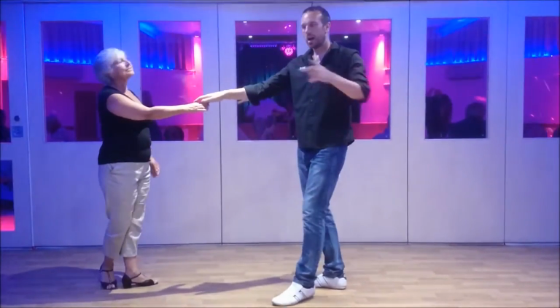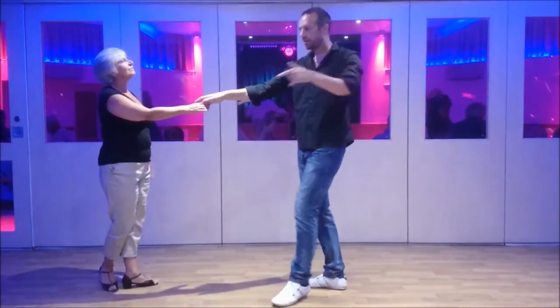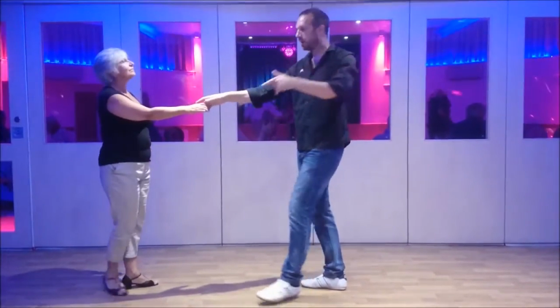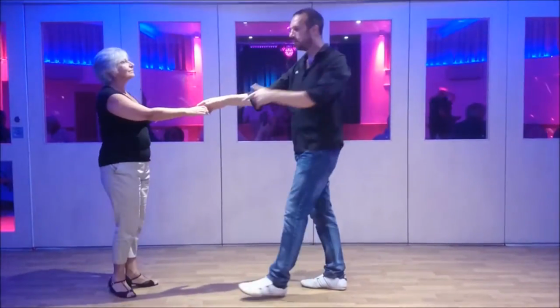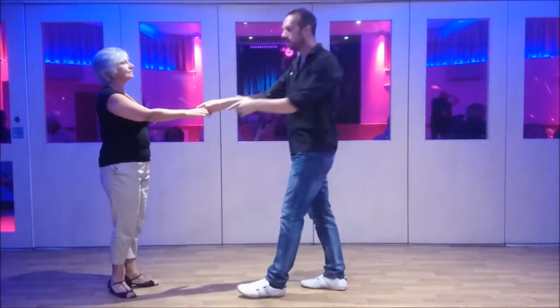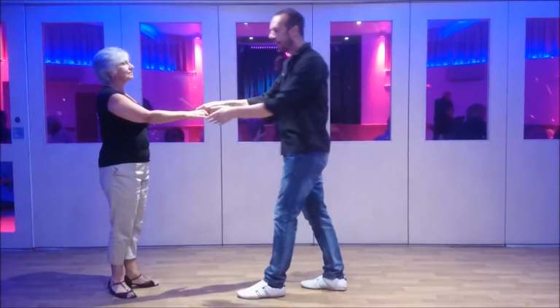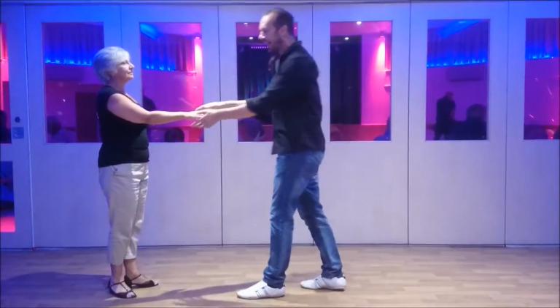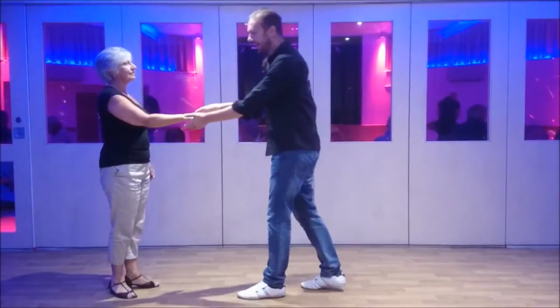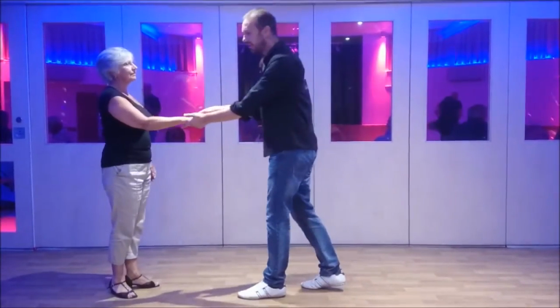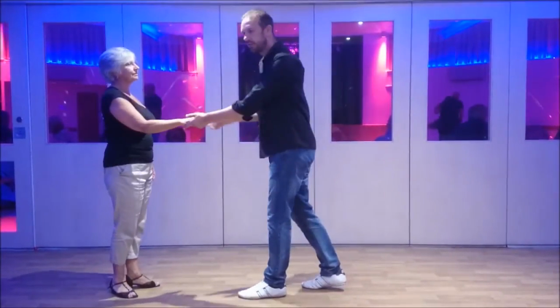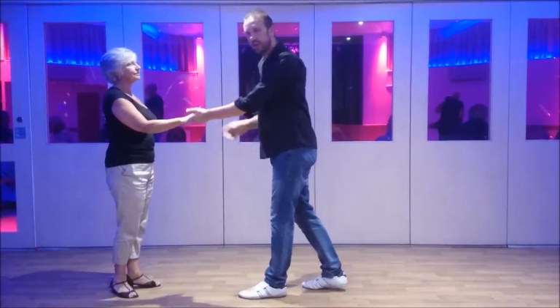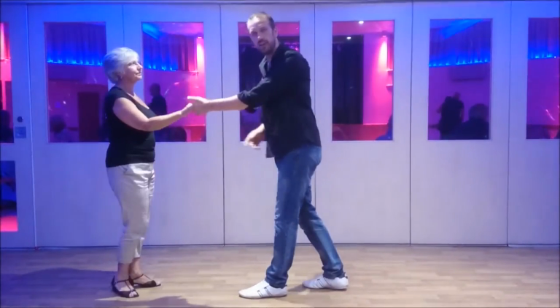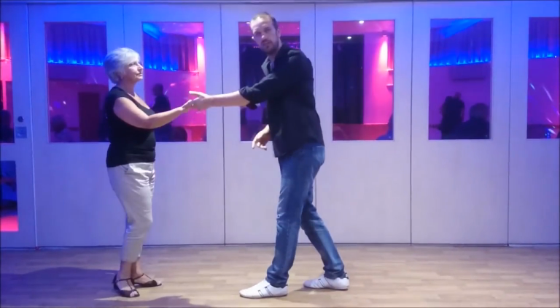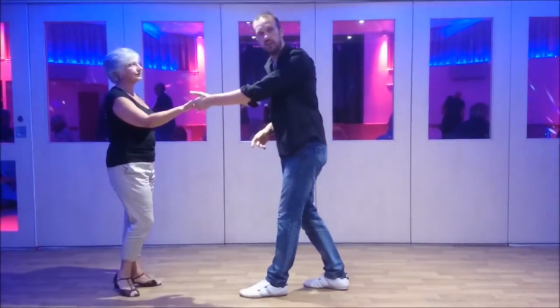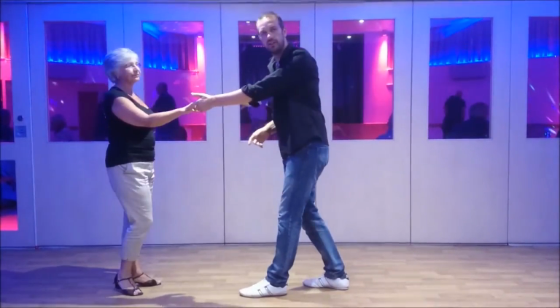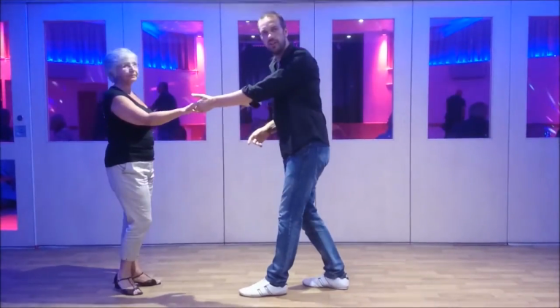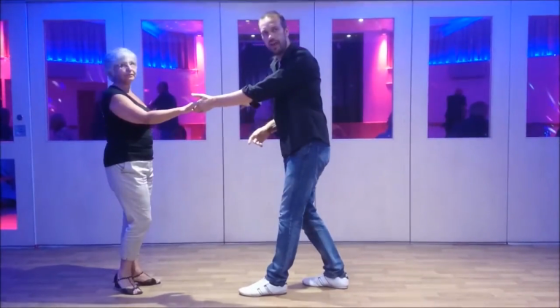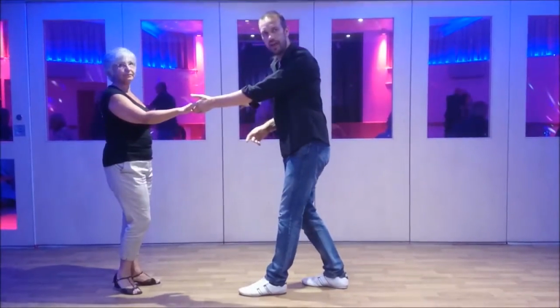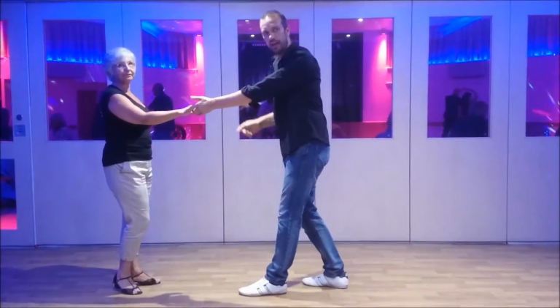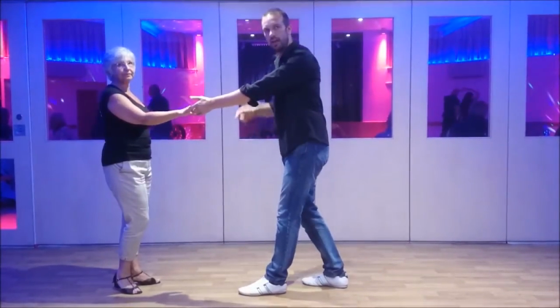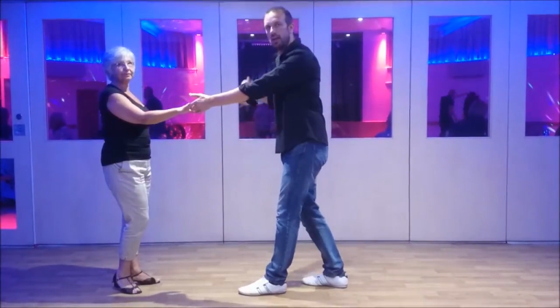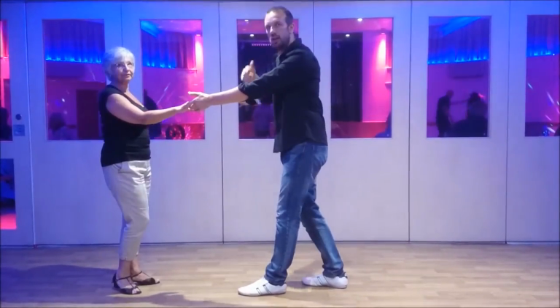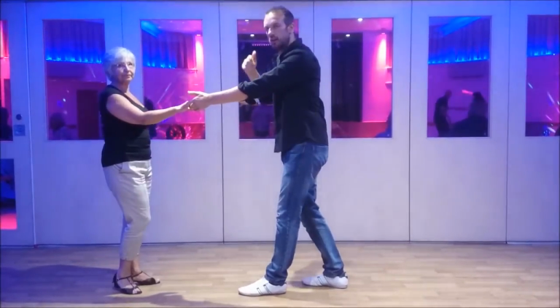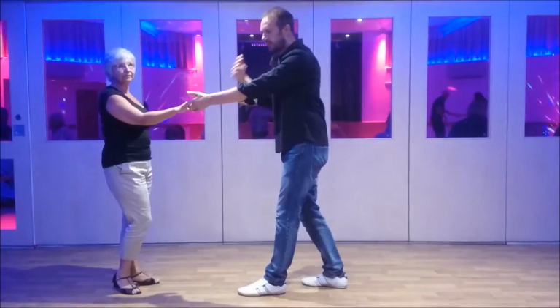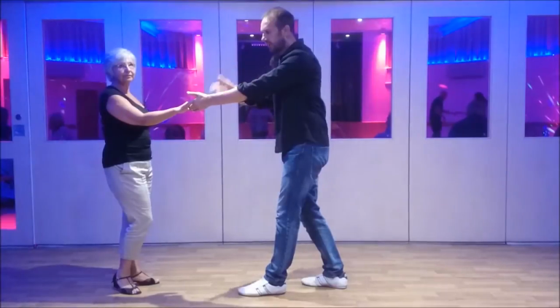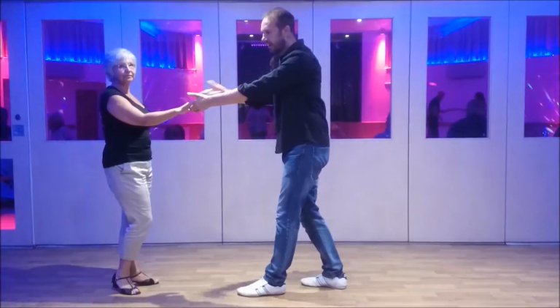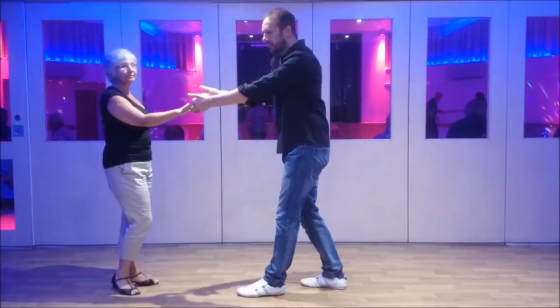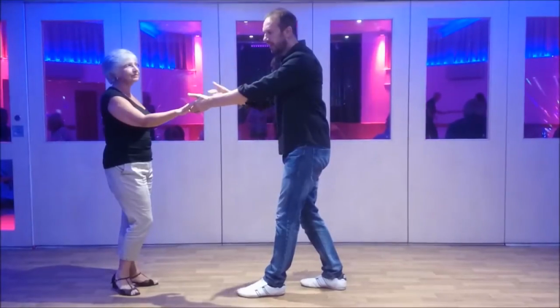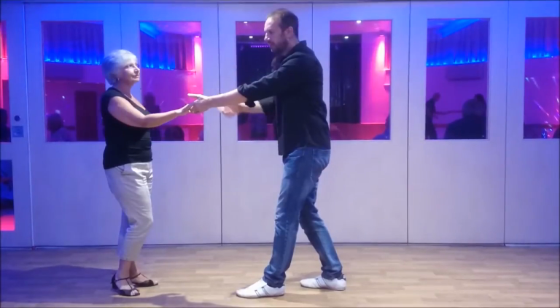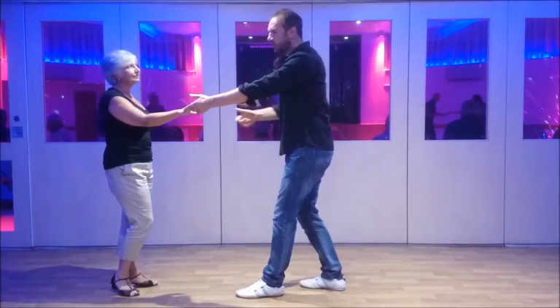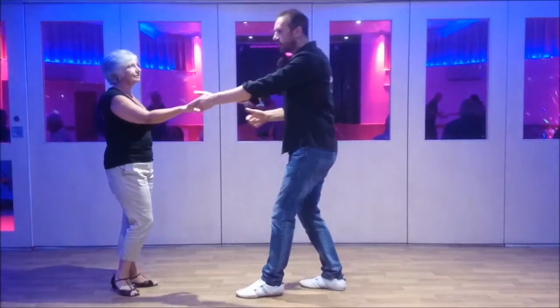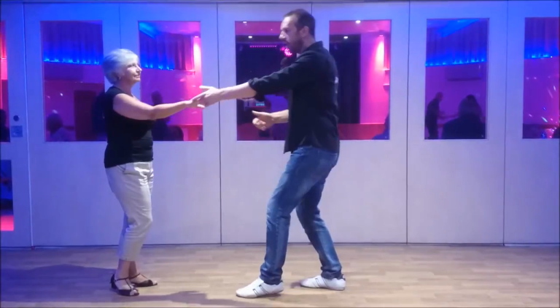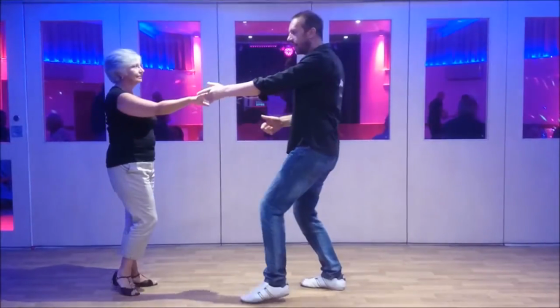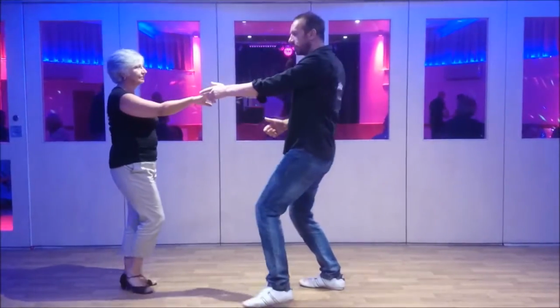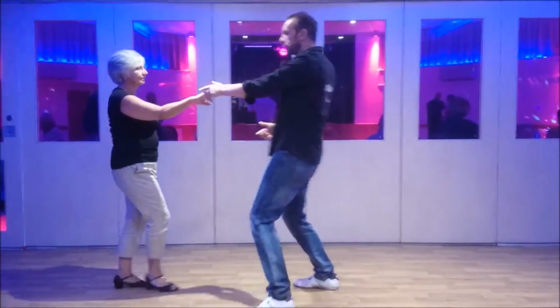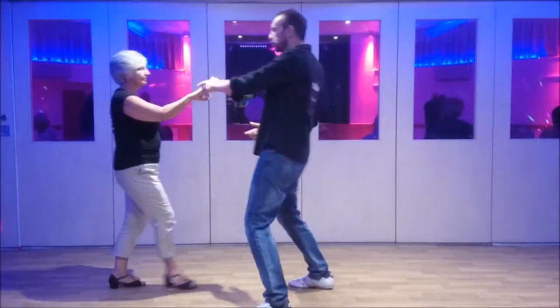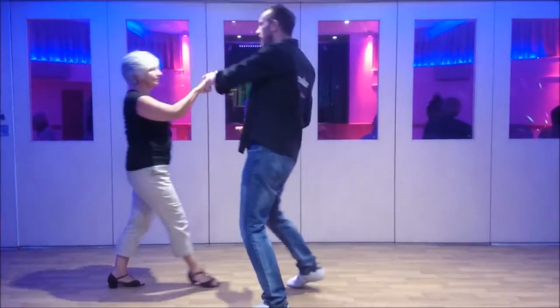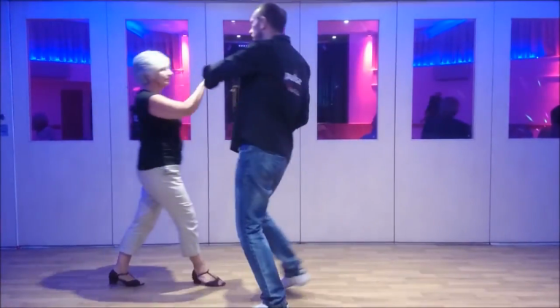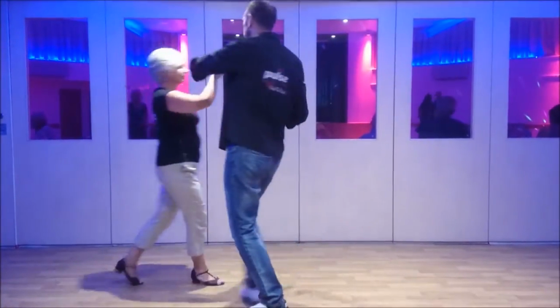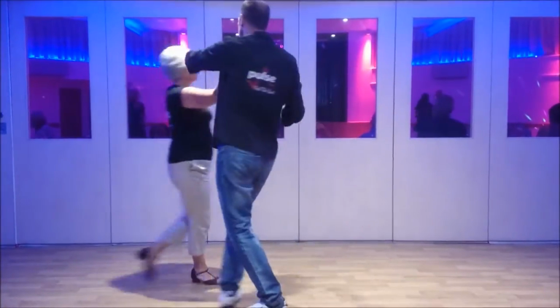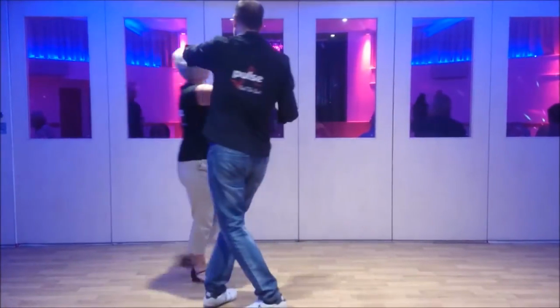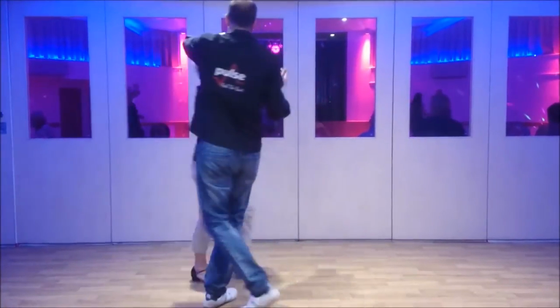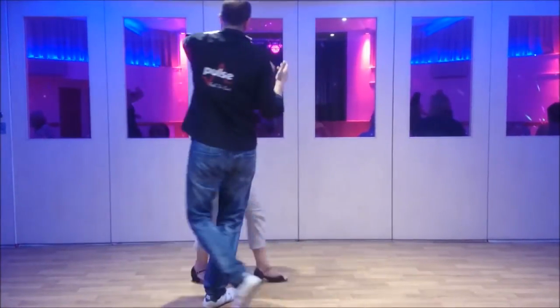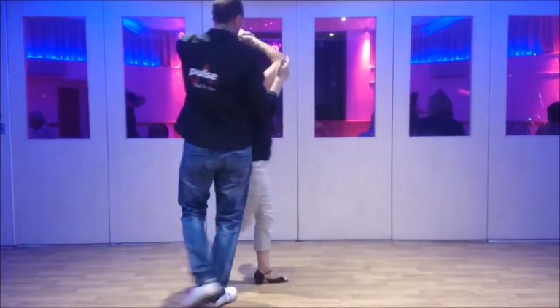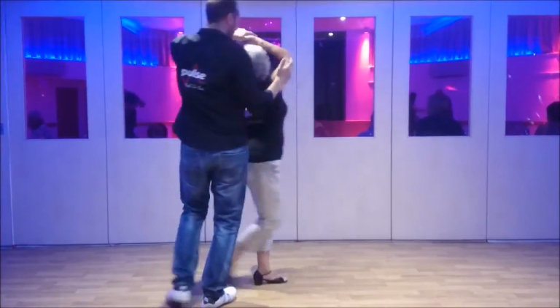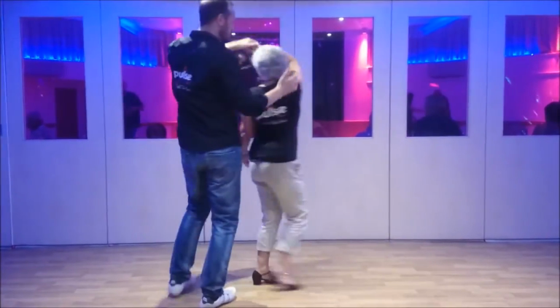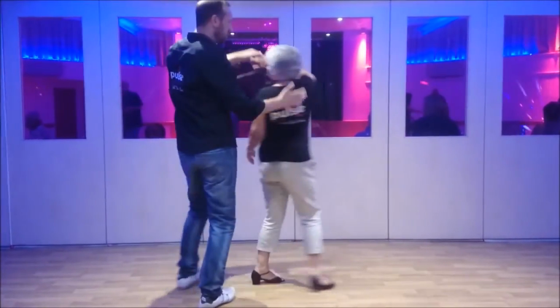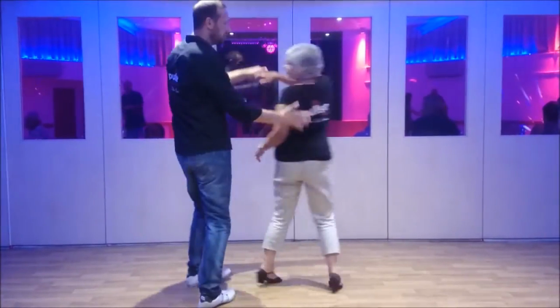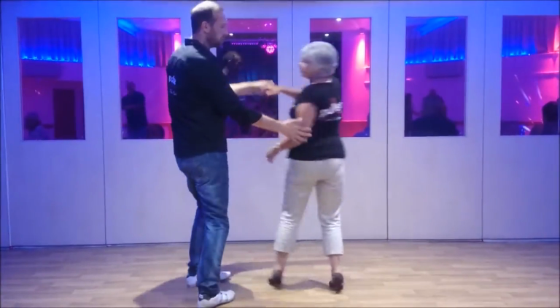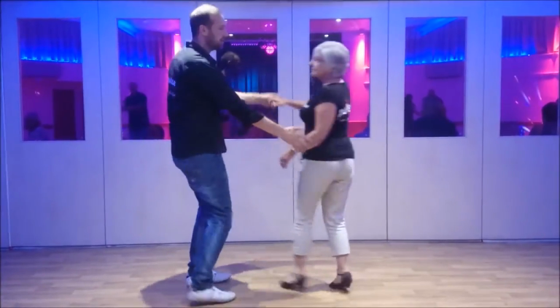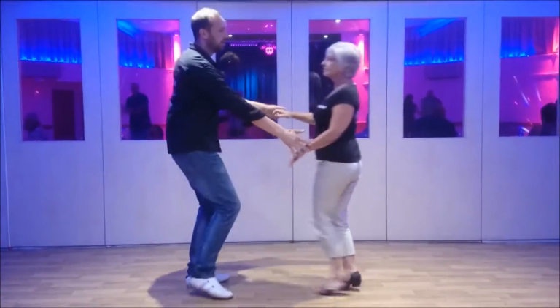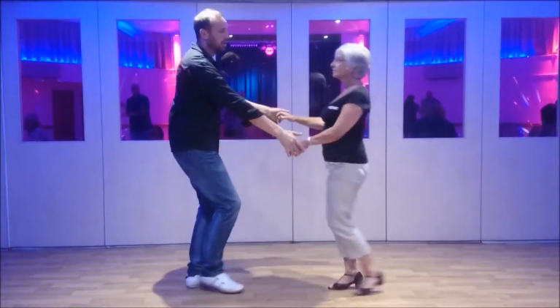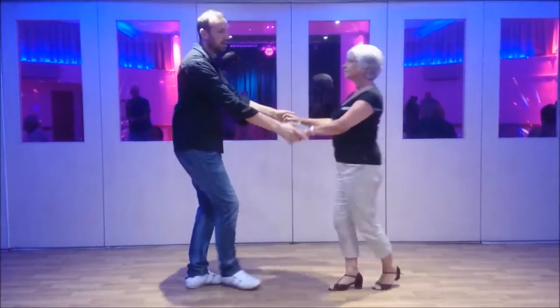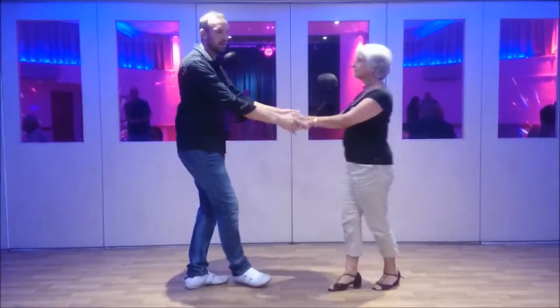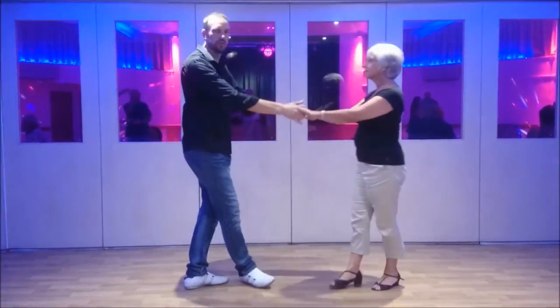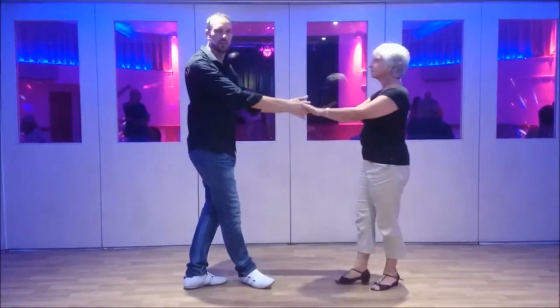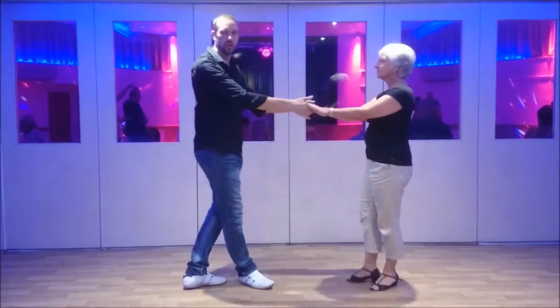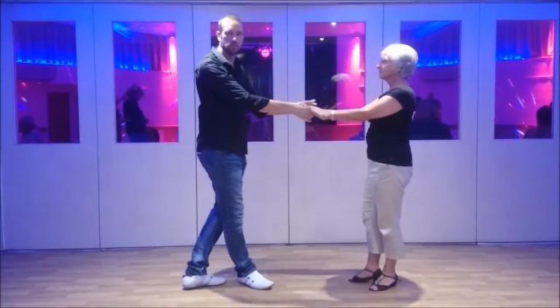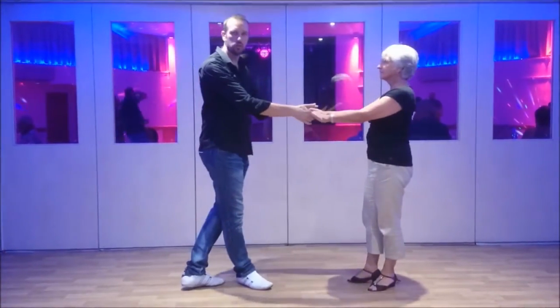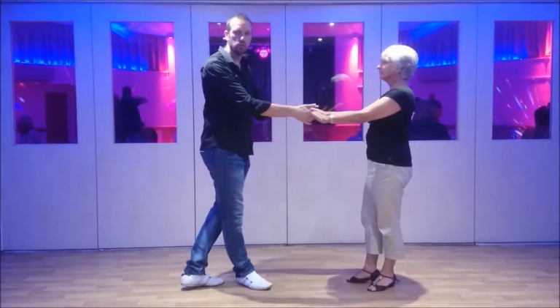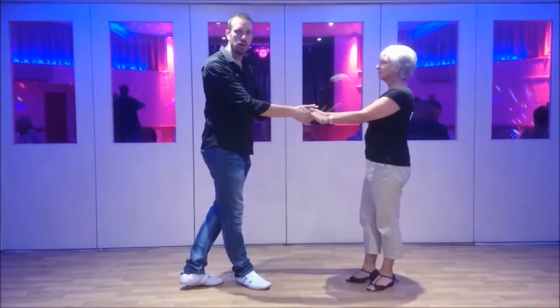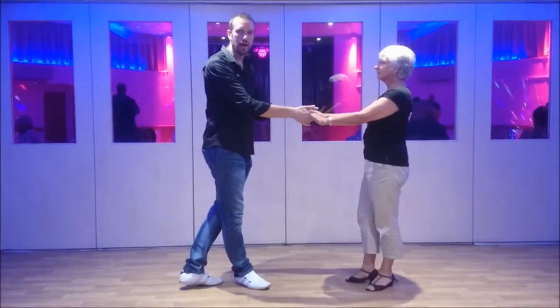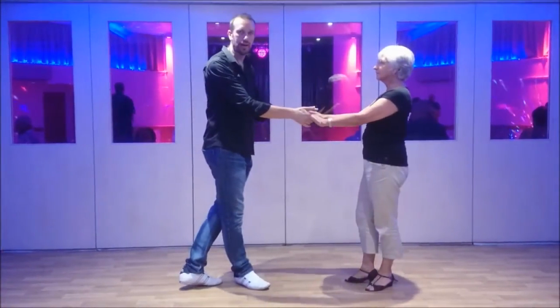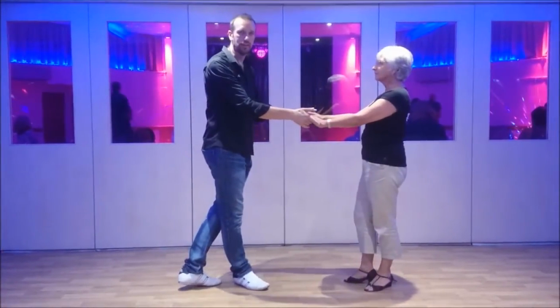I'm going to put a hand change in there so that I can return to two hands.